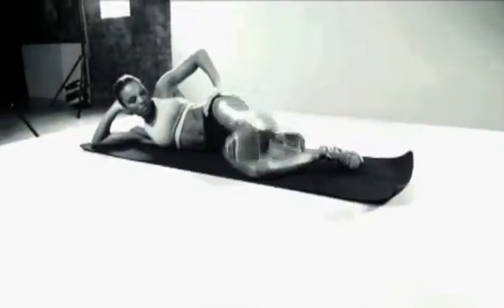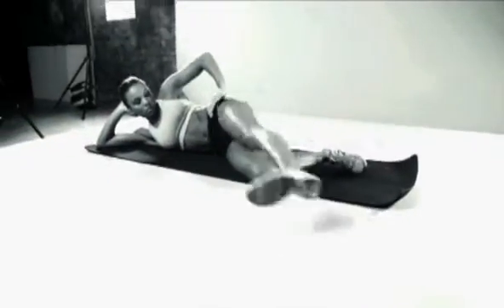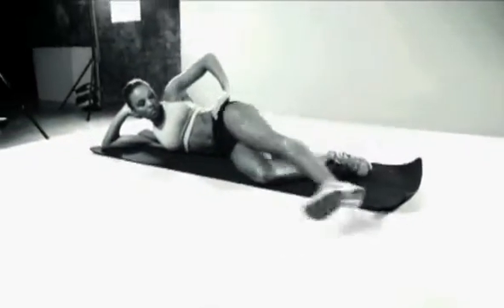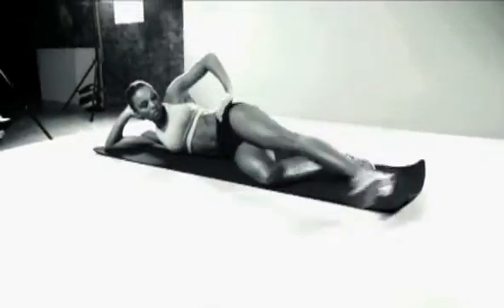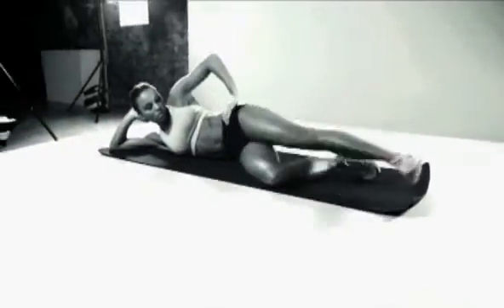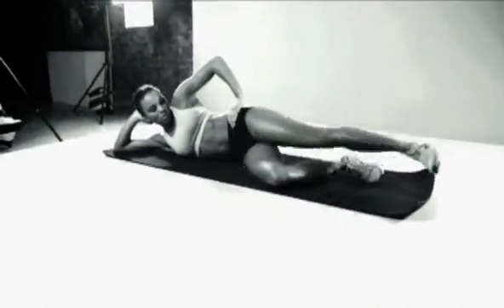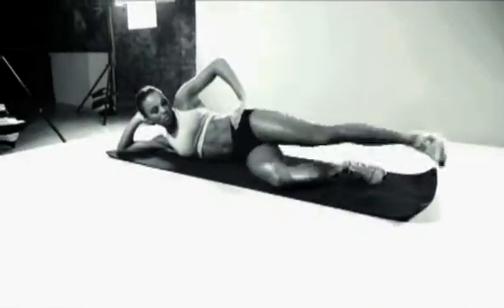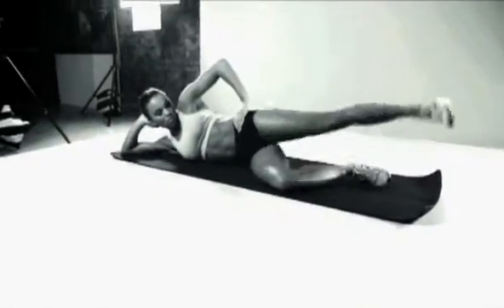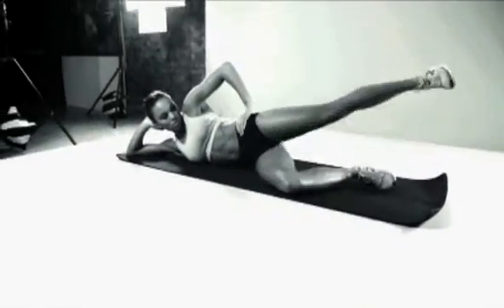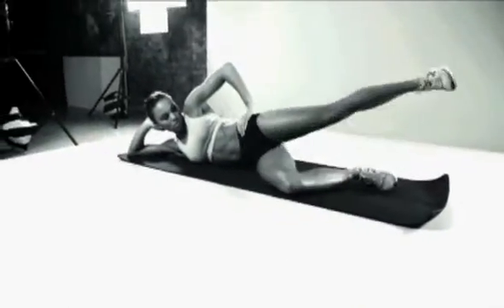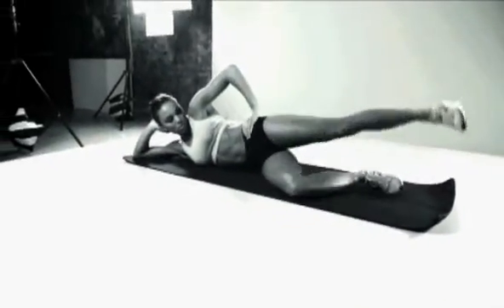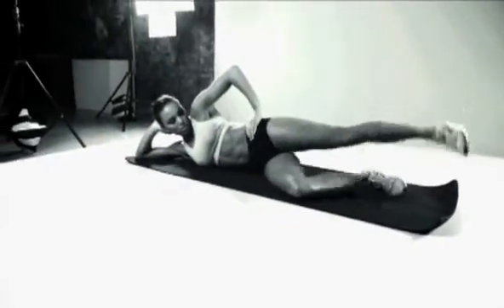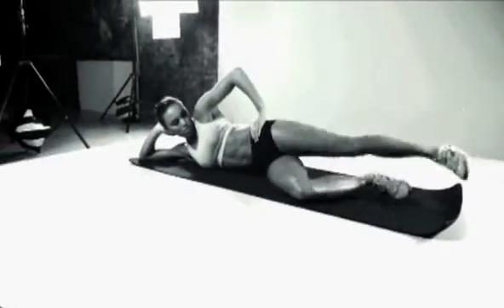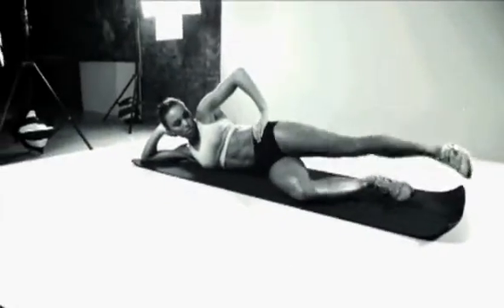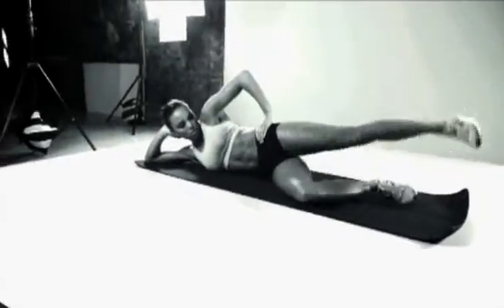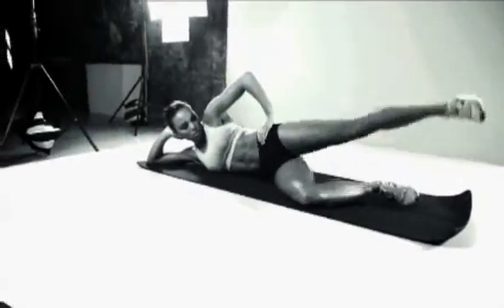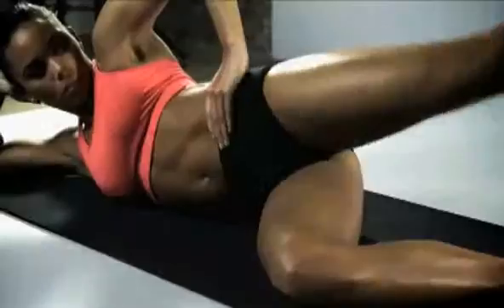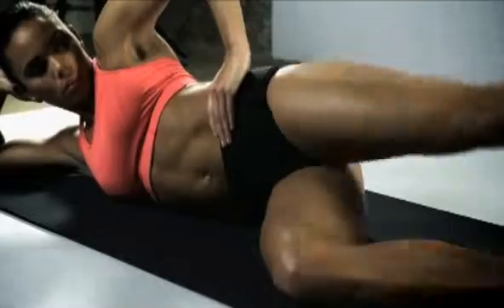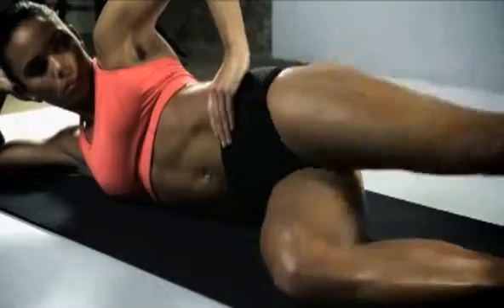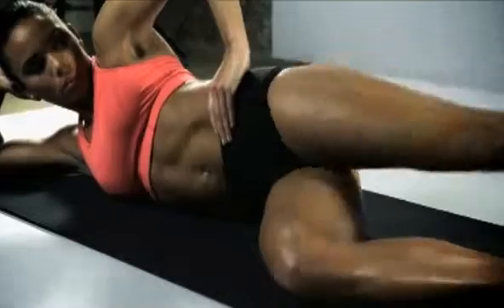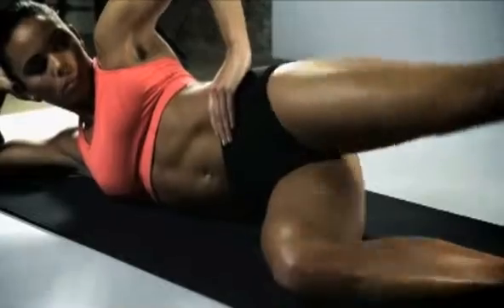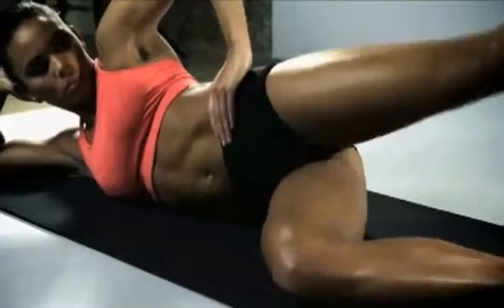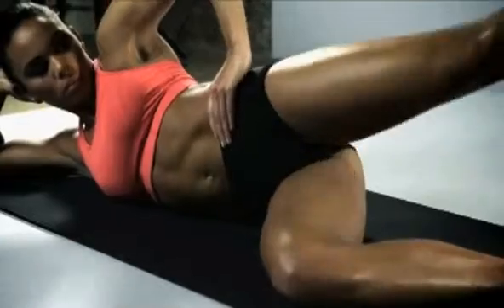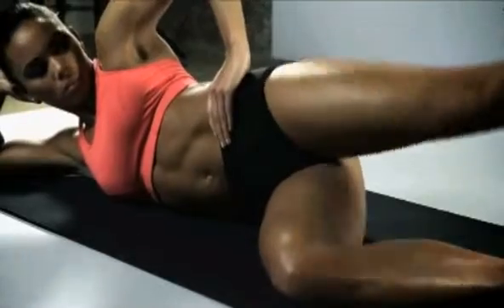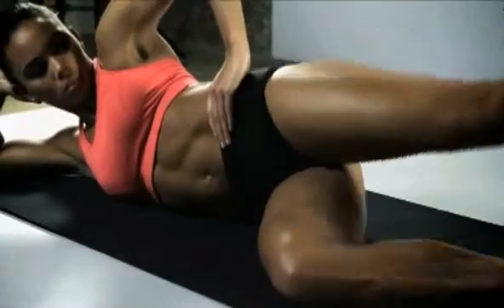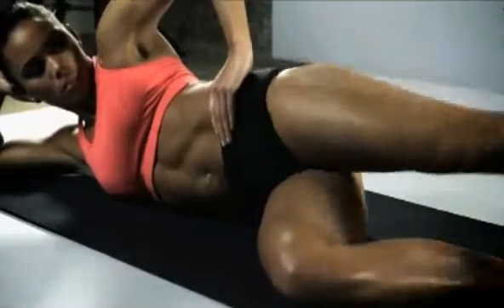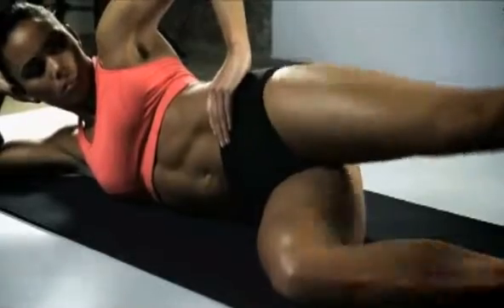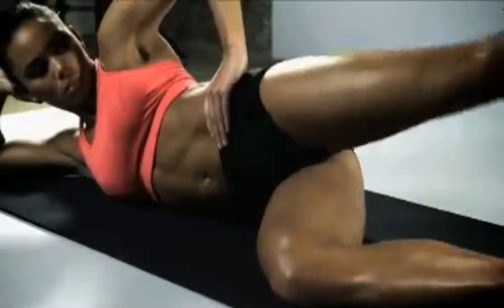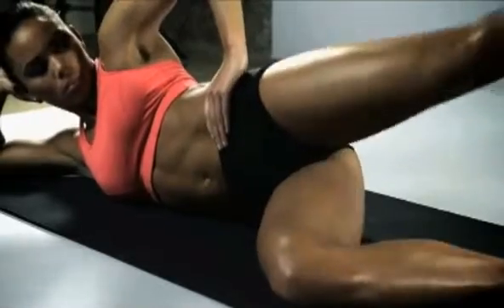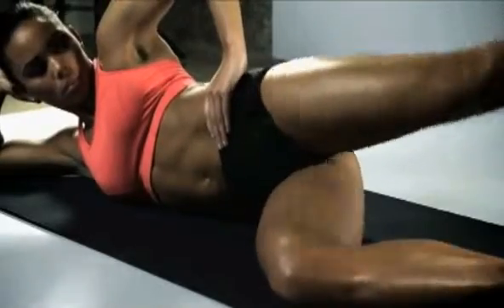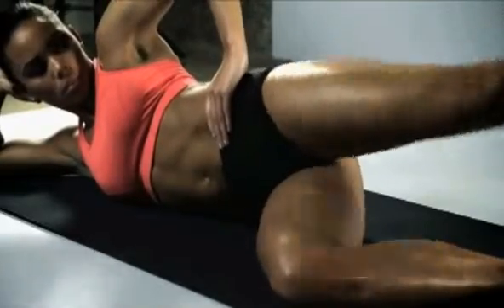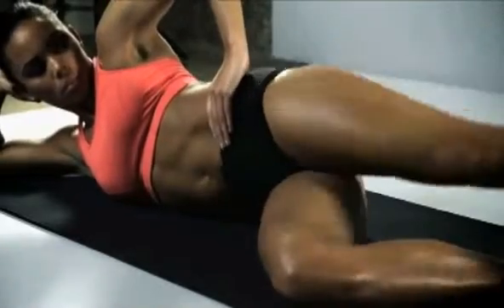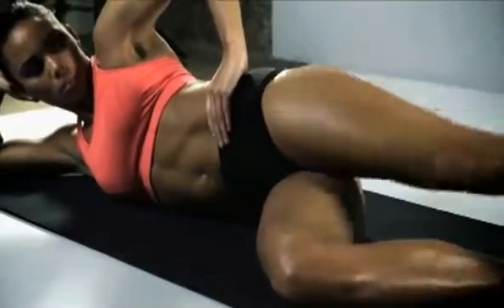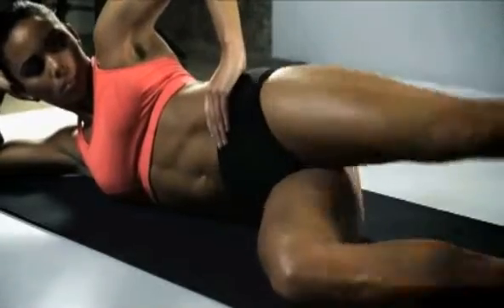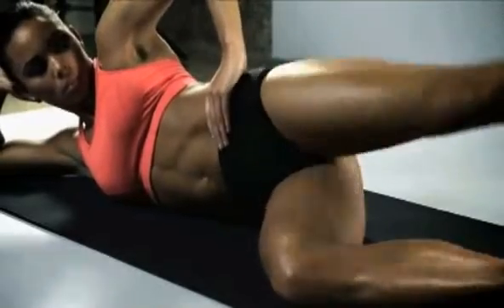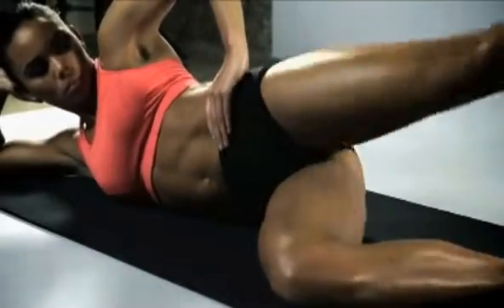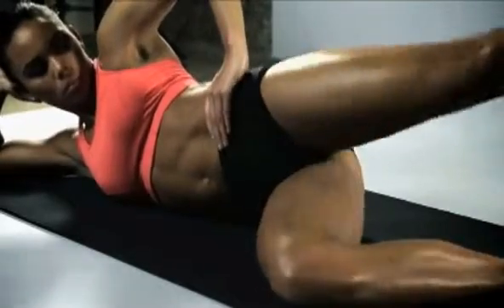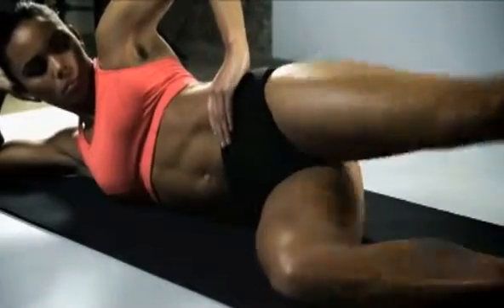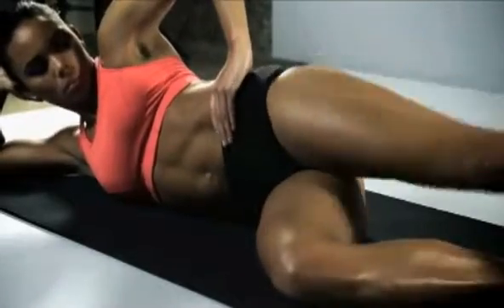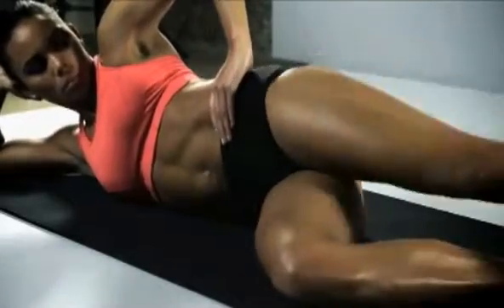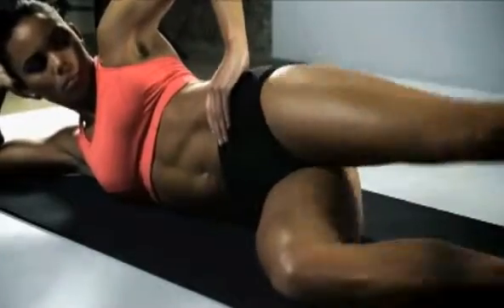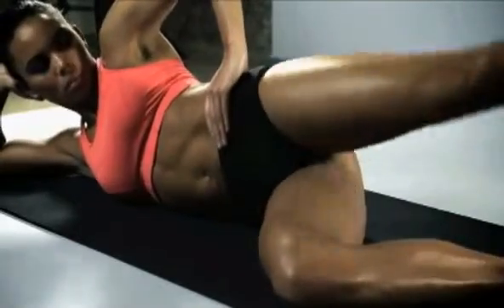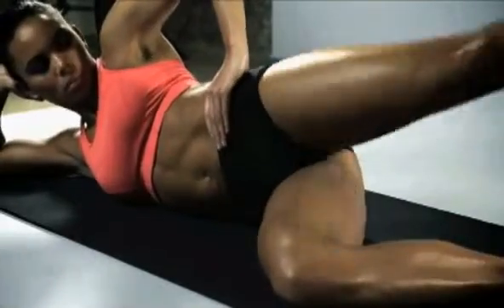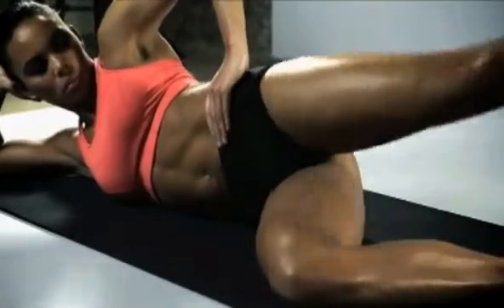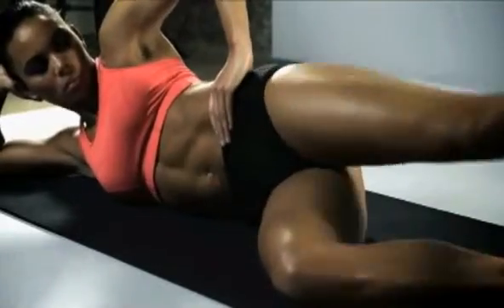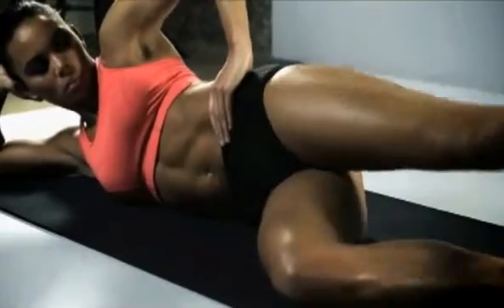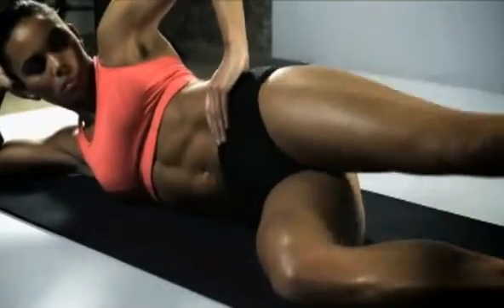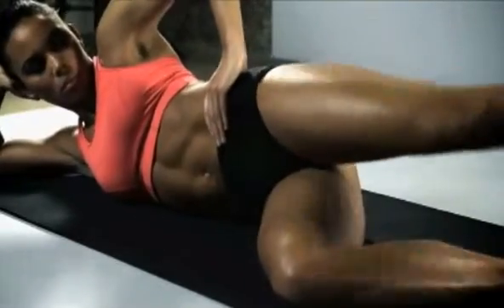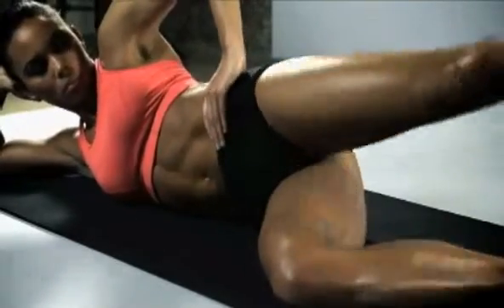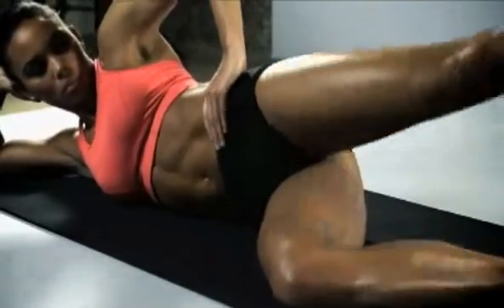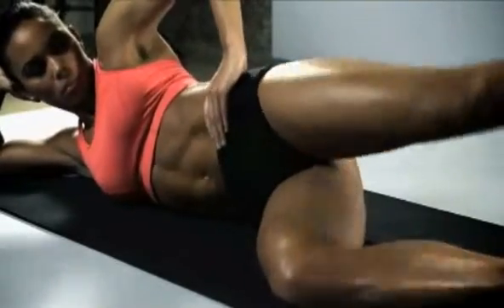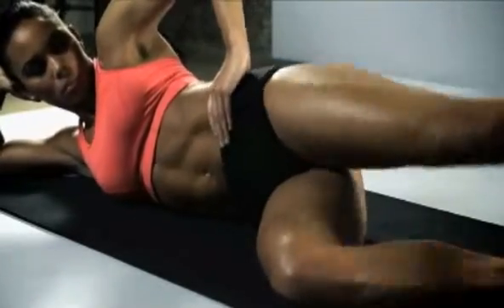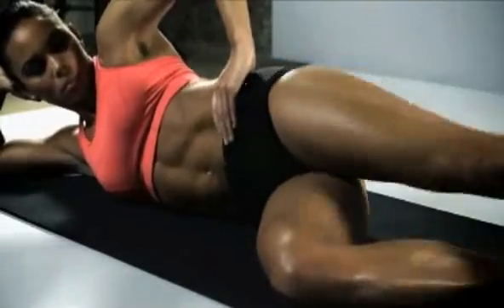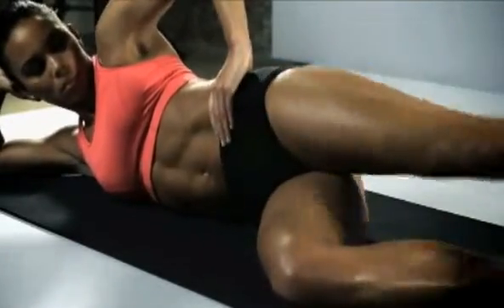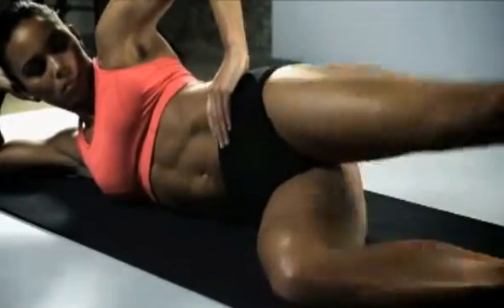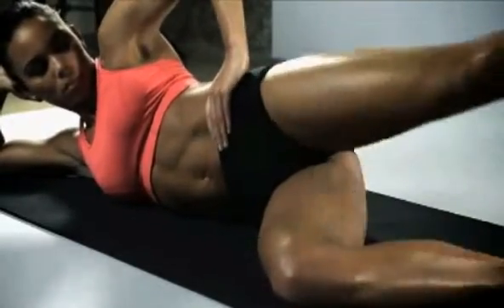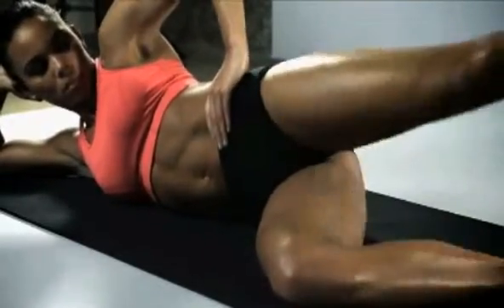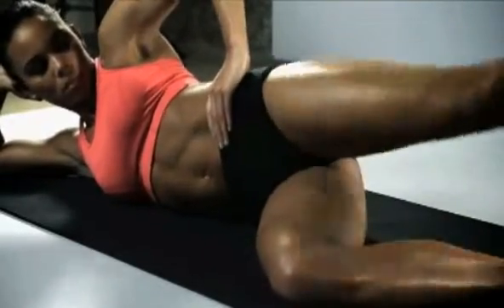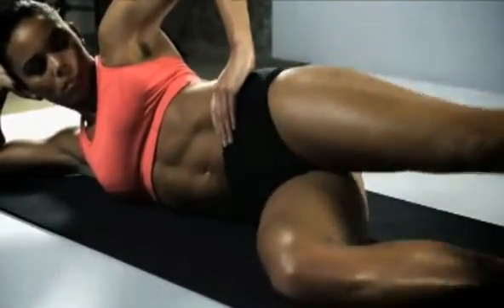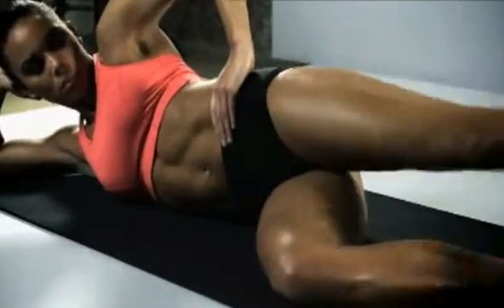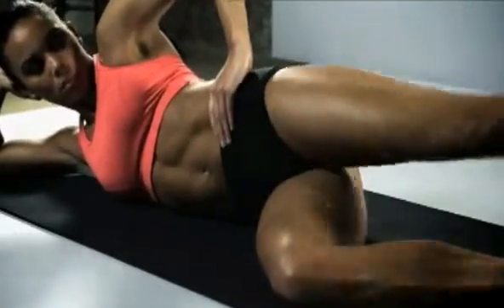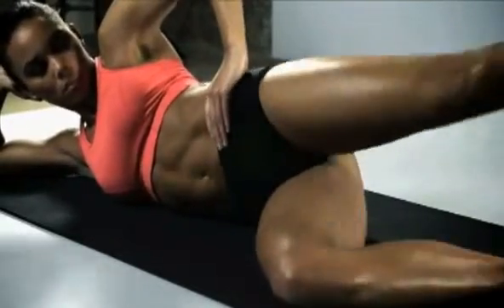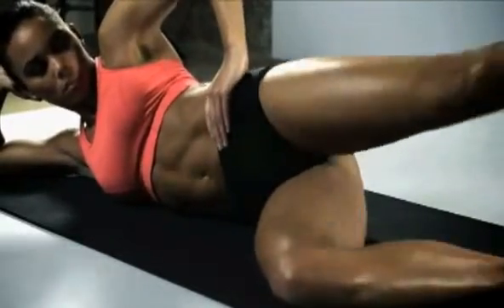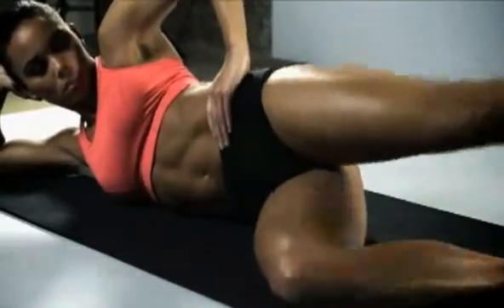Take that leg right behind your body this time, push away and keep those toes up. Keep working, come on.